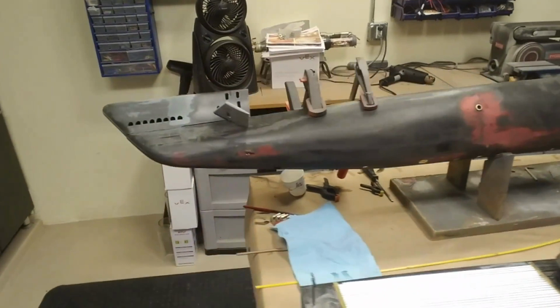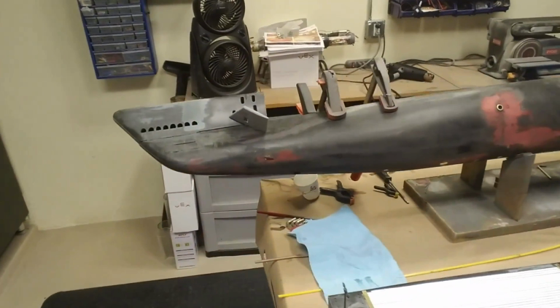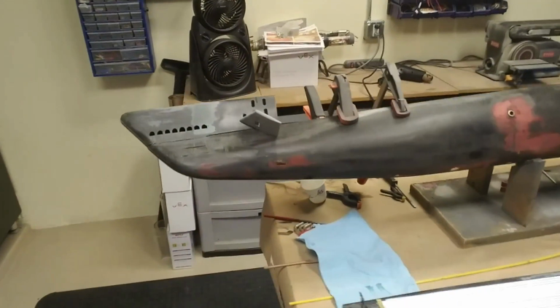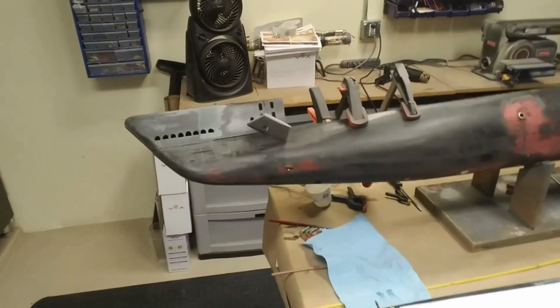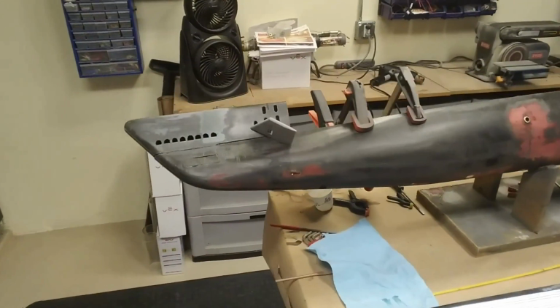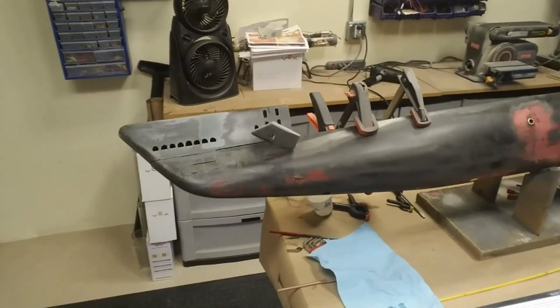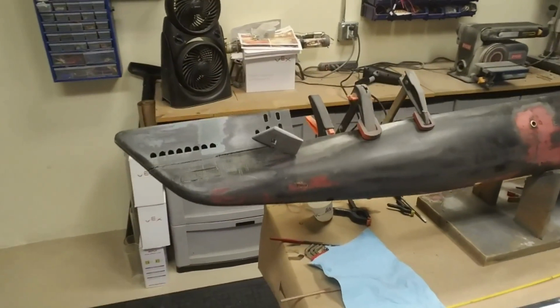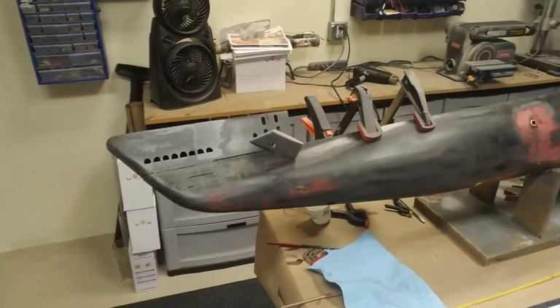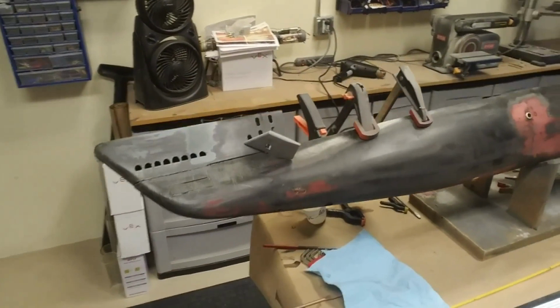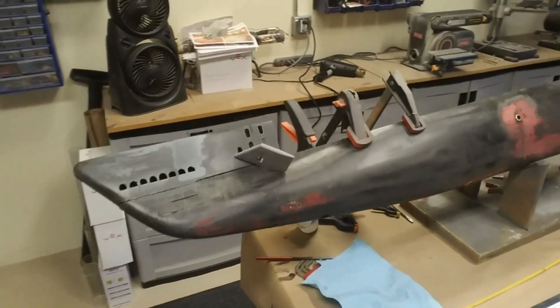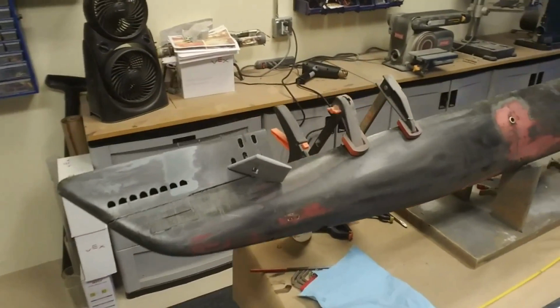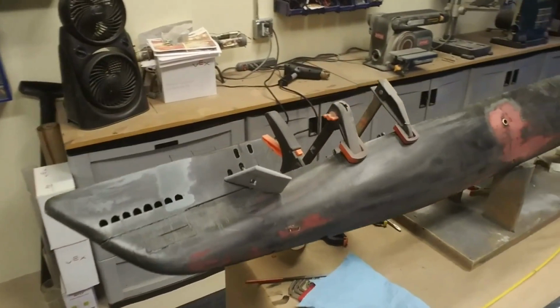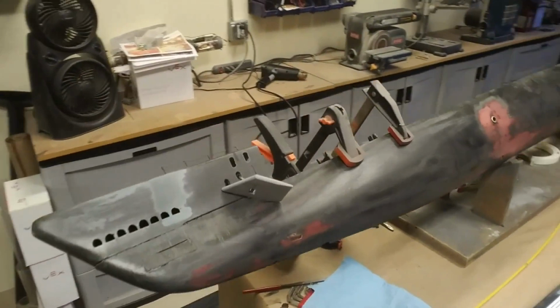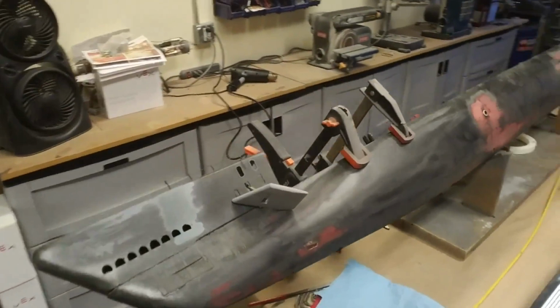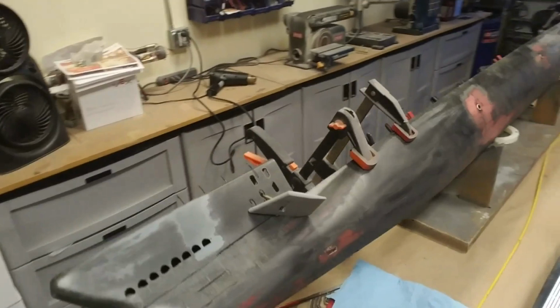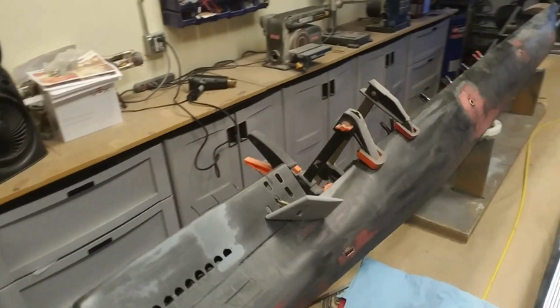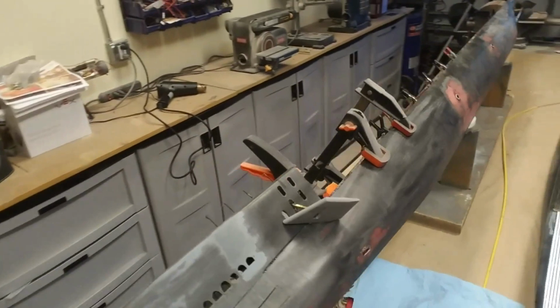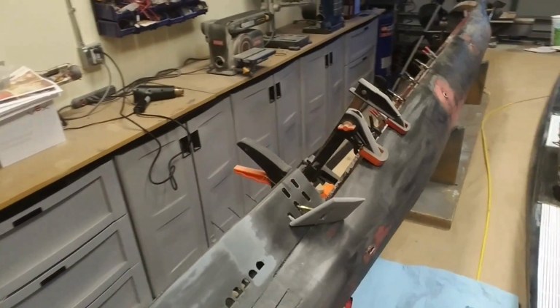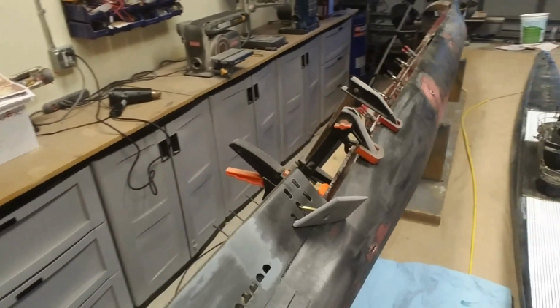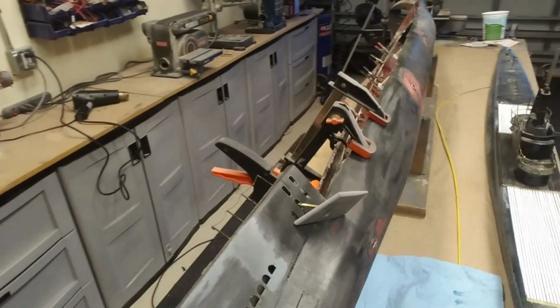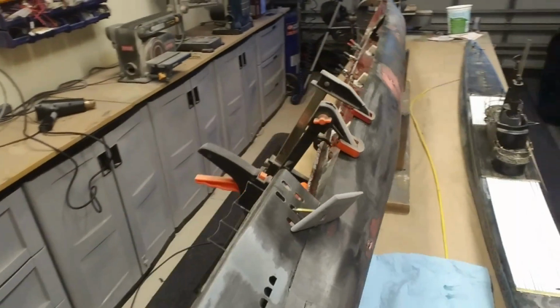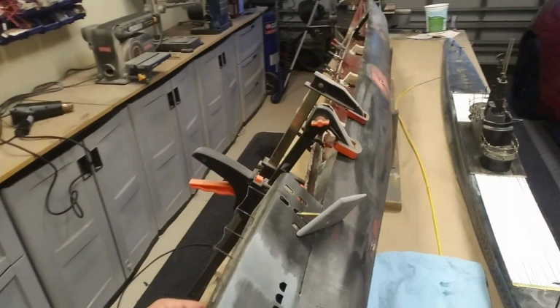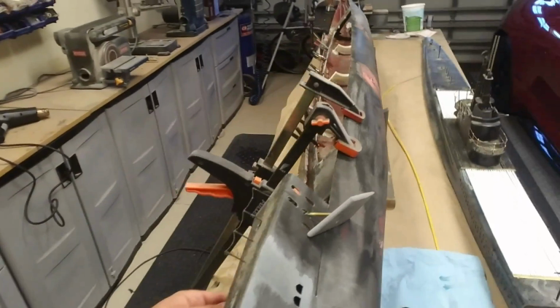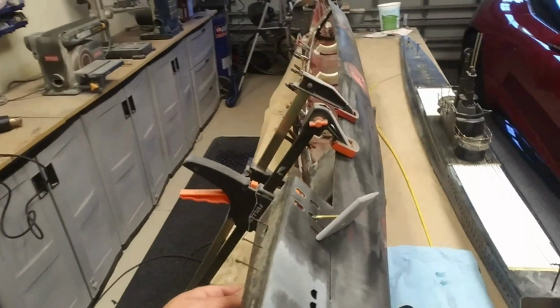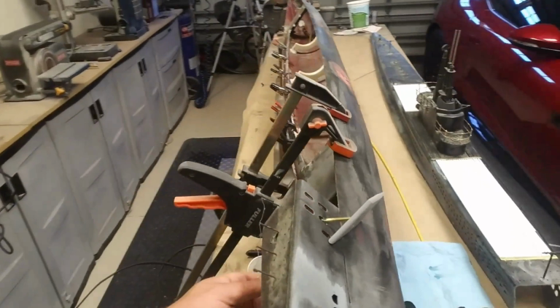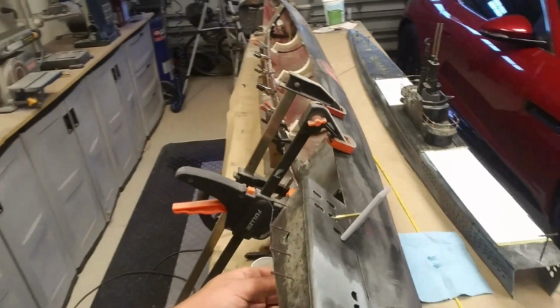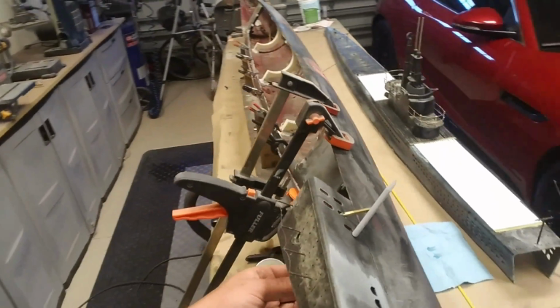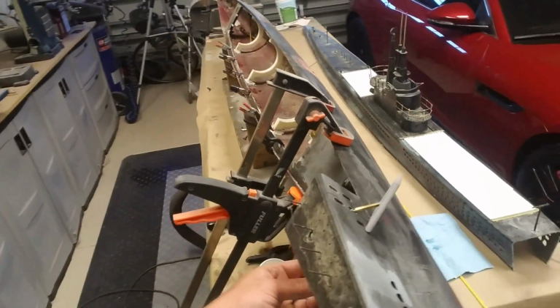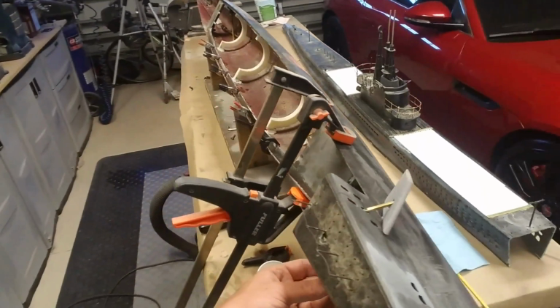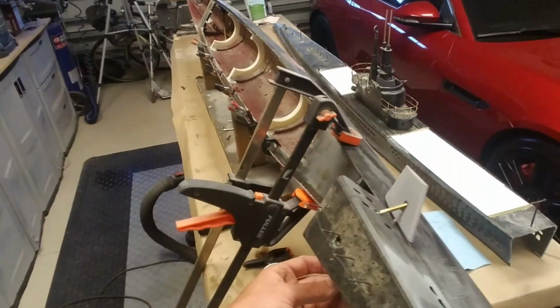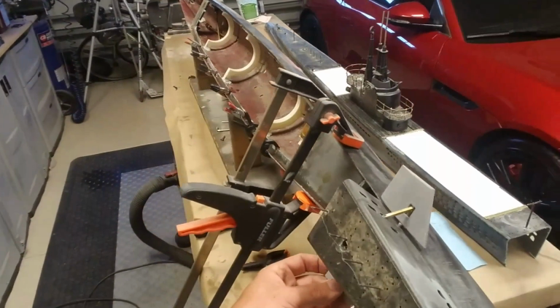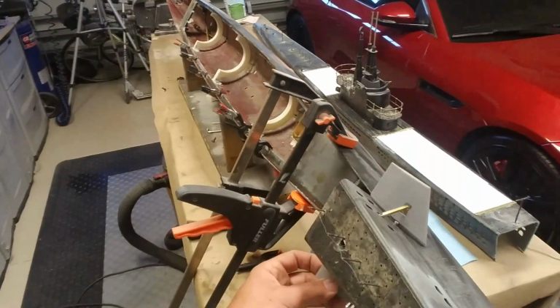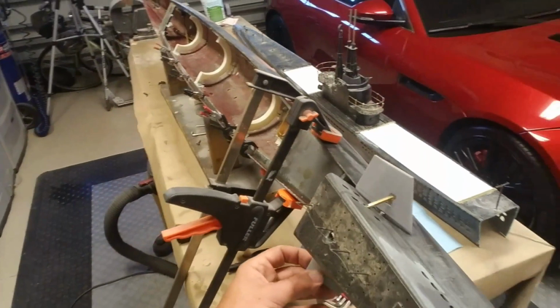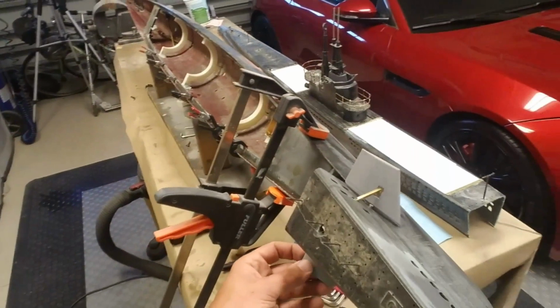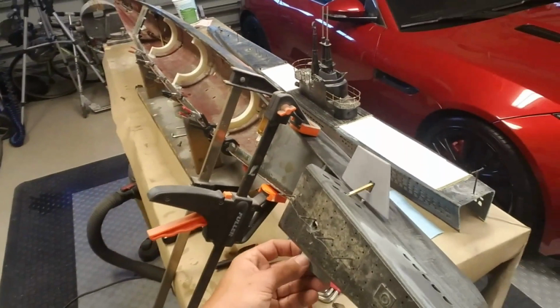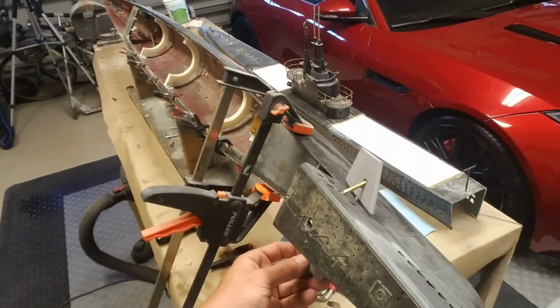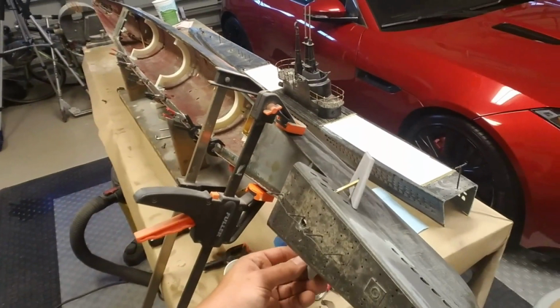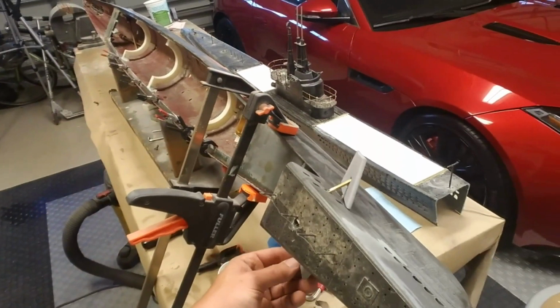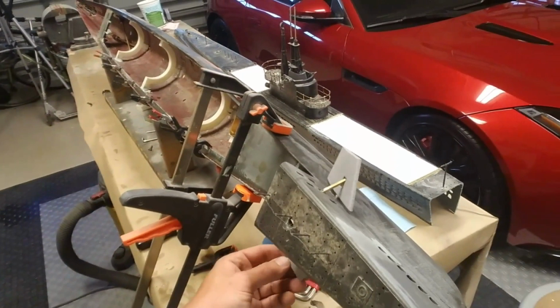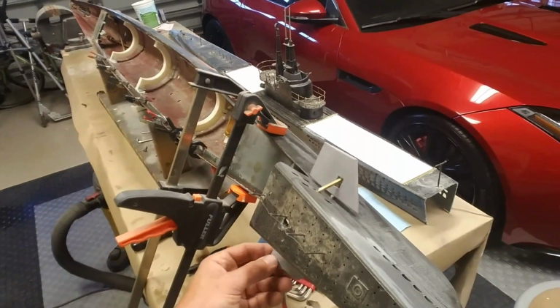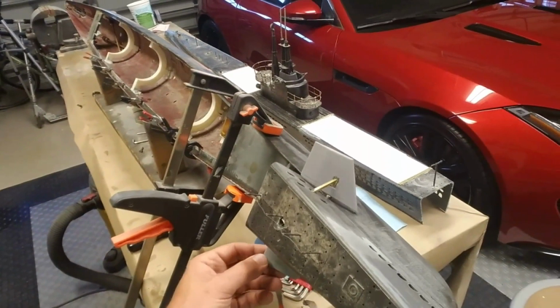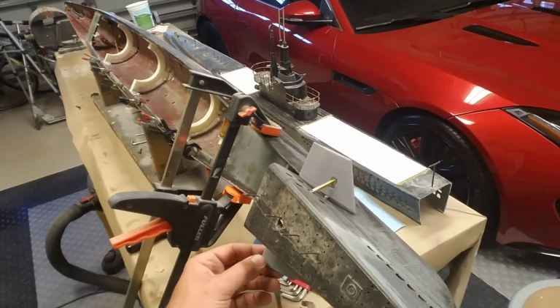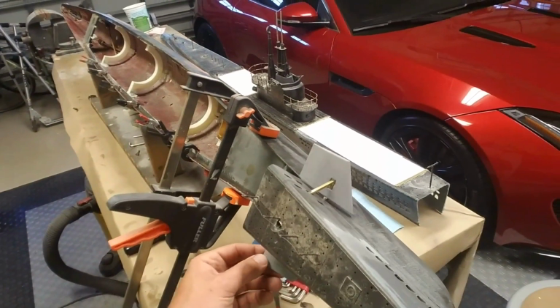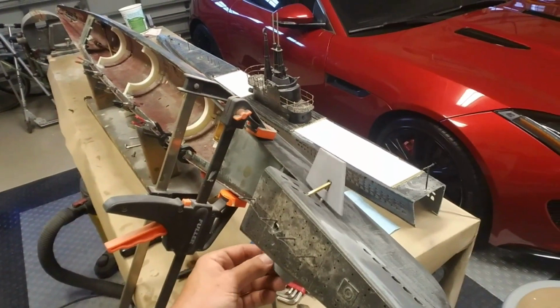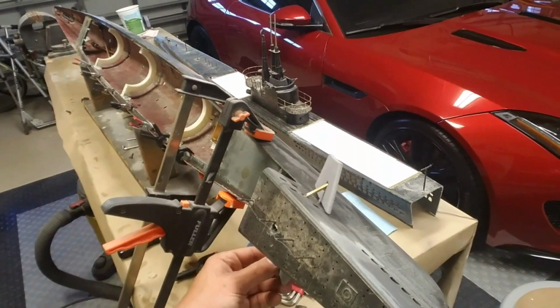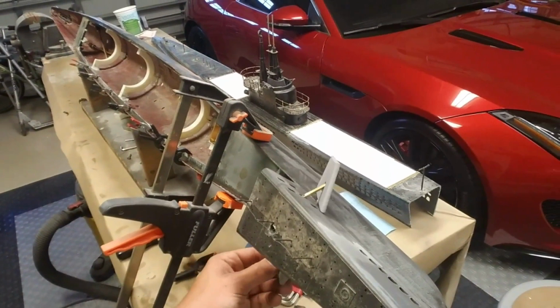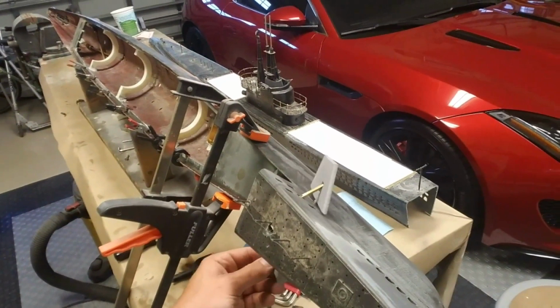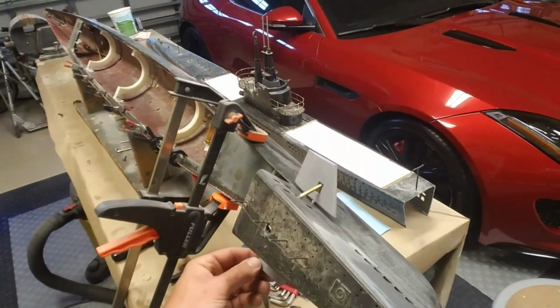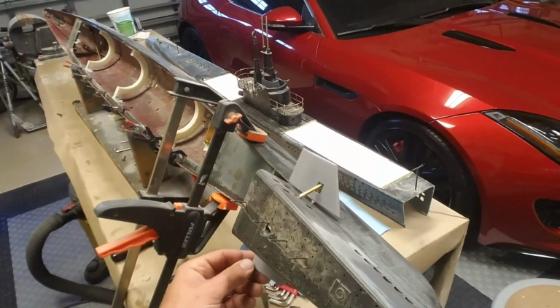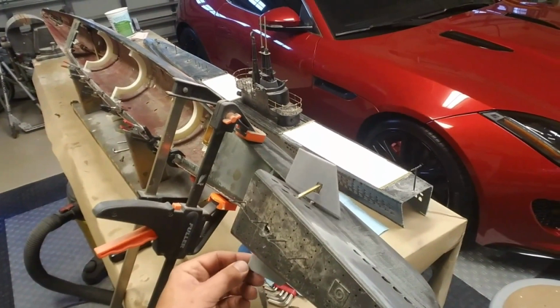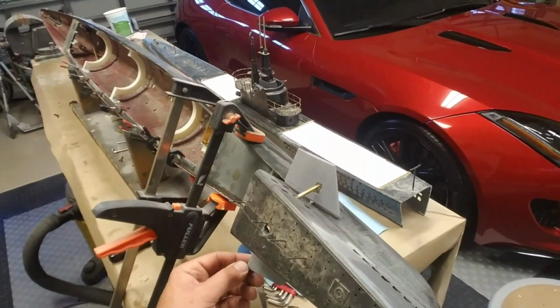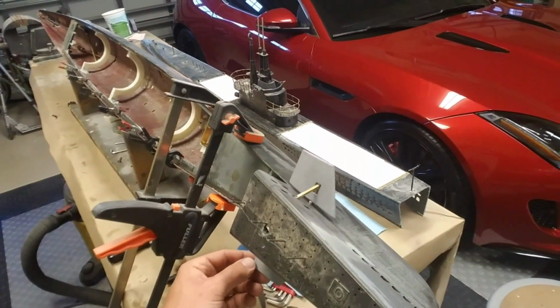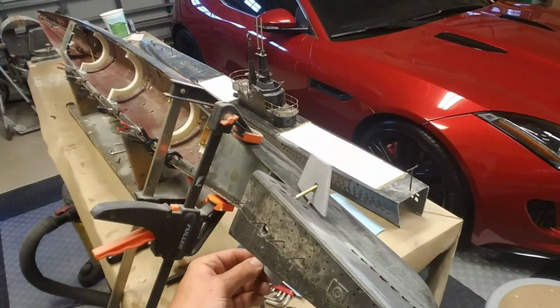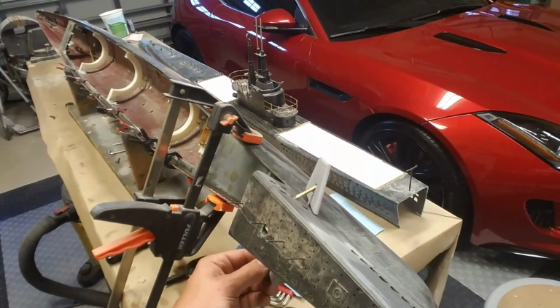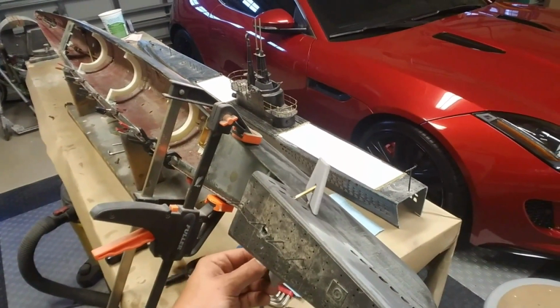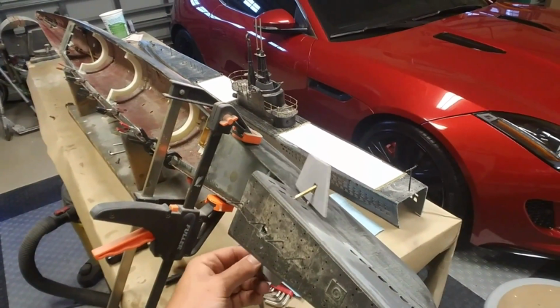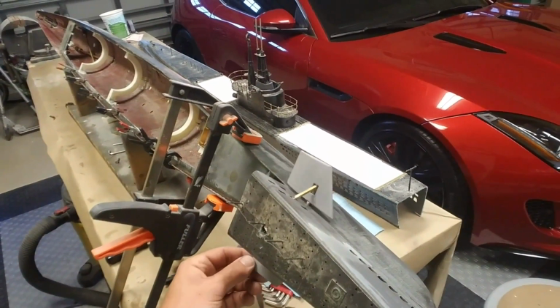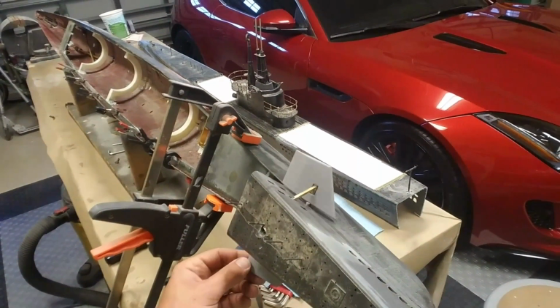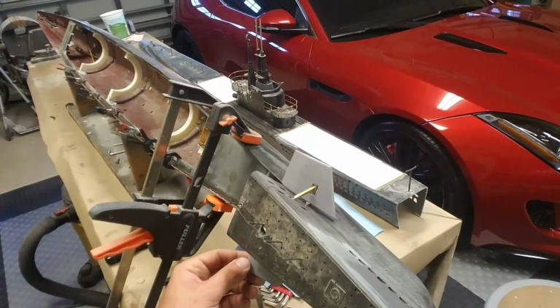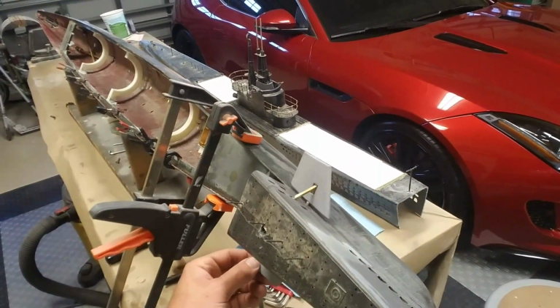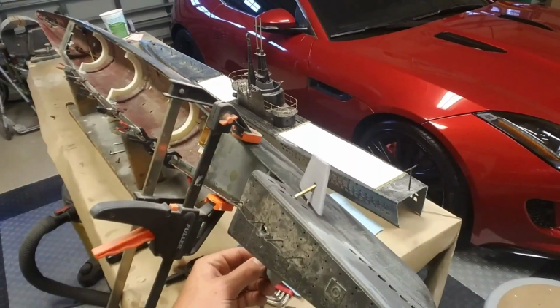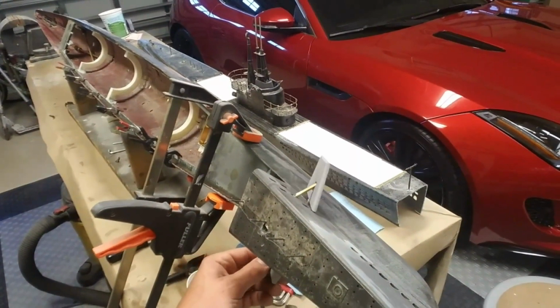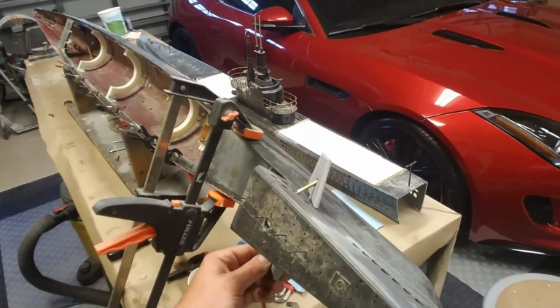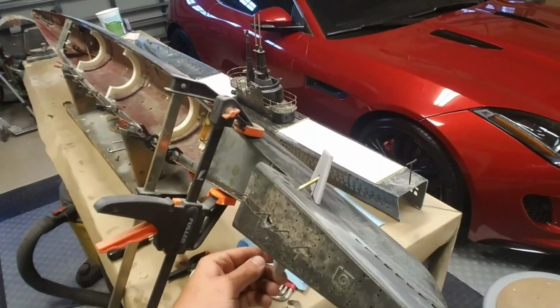Lots of progress on the hull here as well — I've got some front dive planes installed.